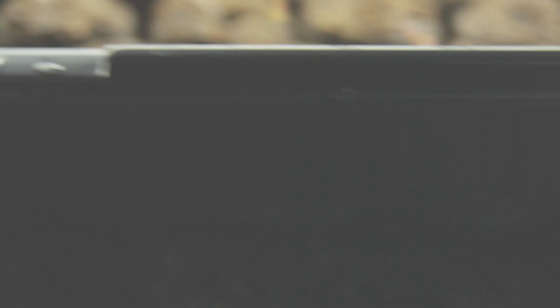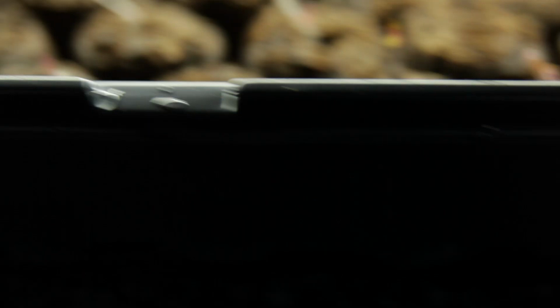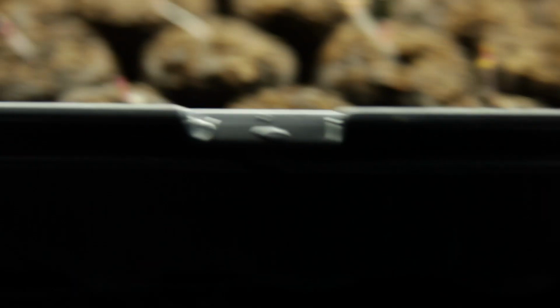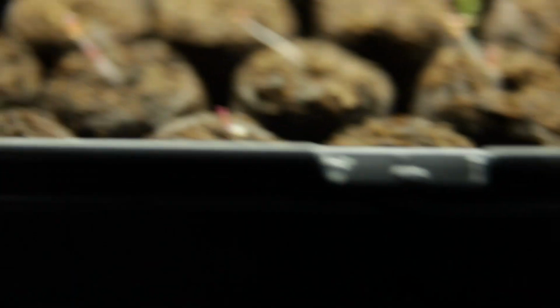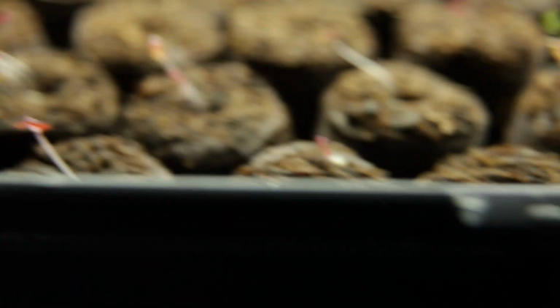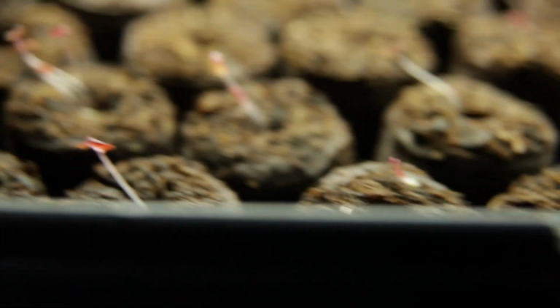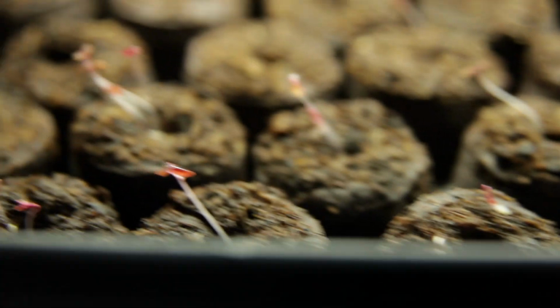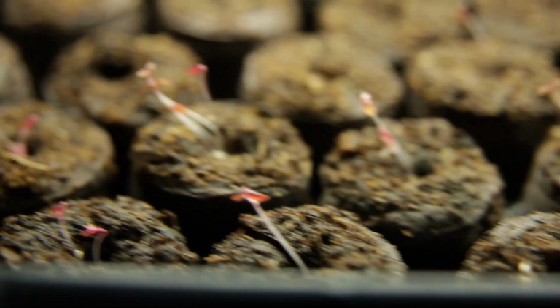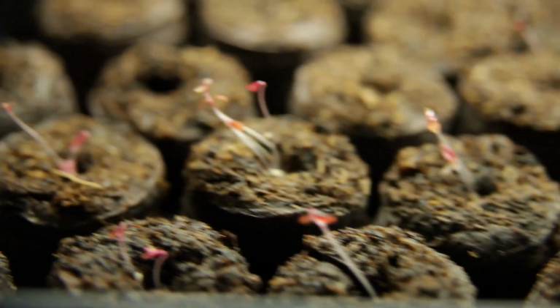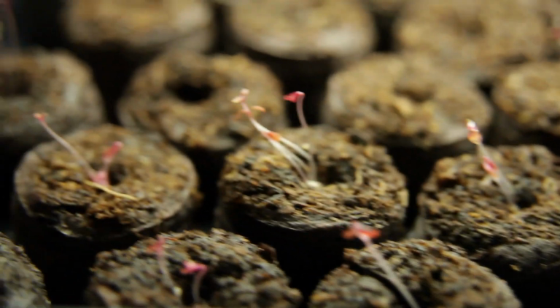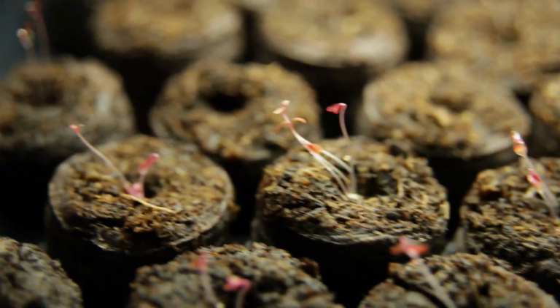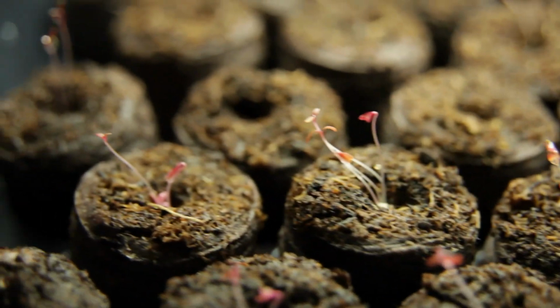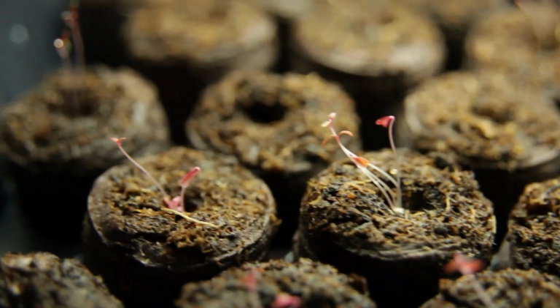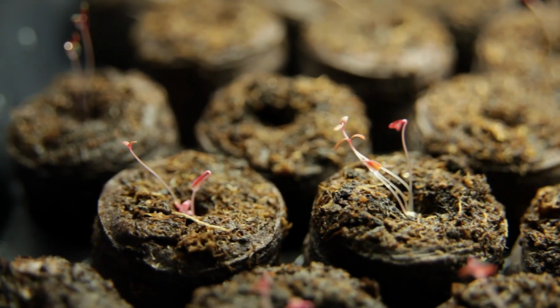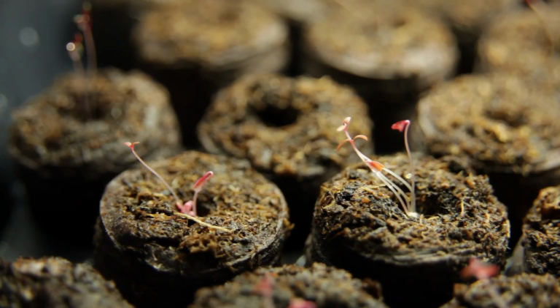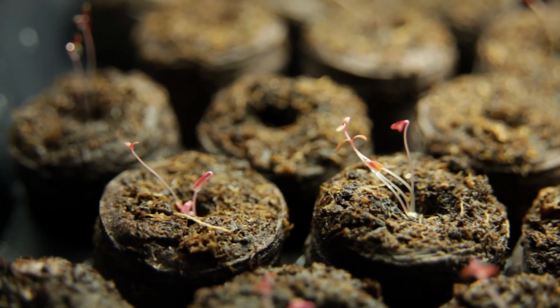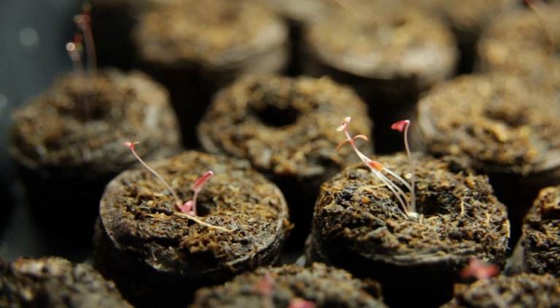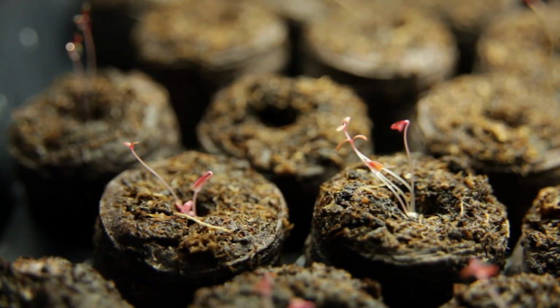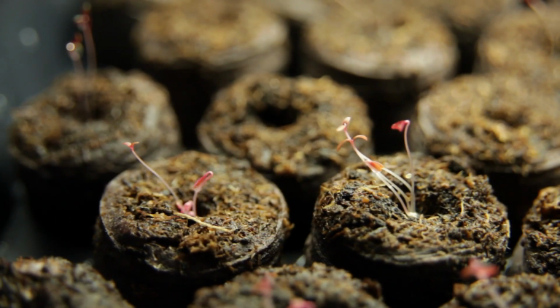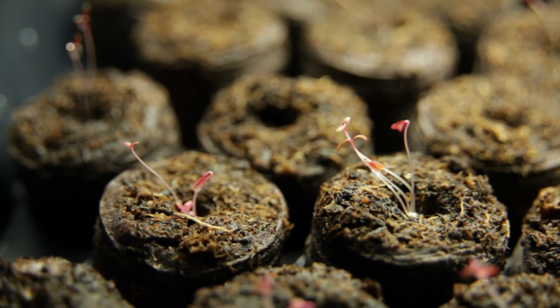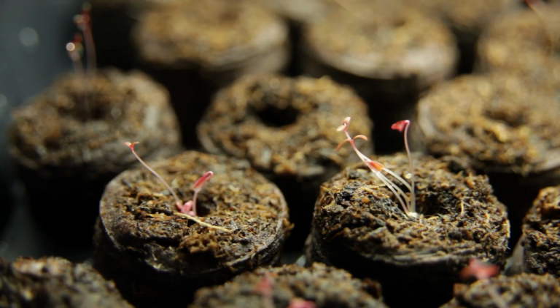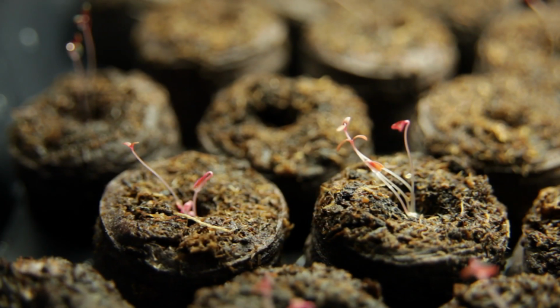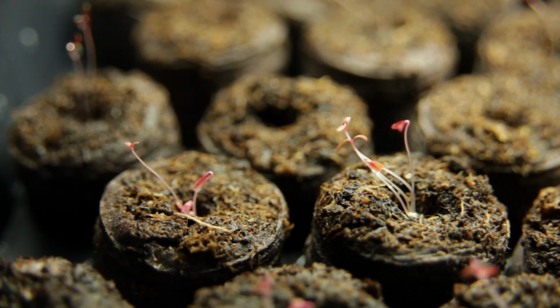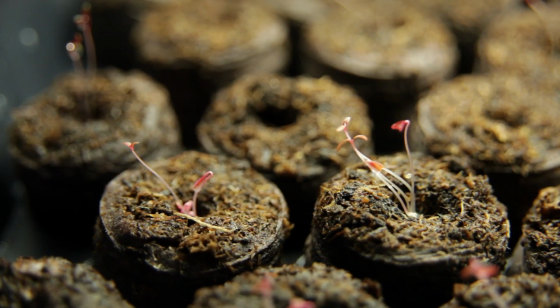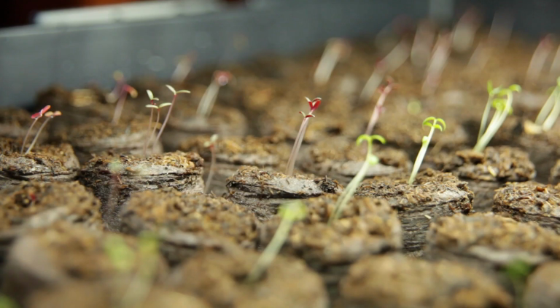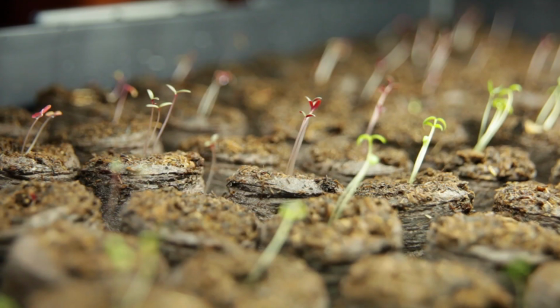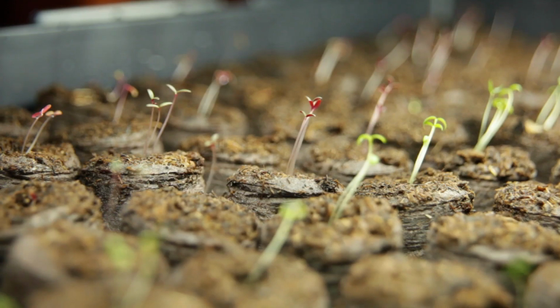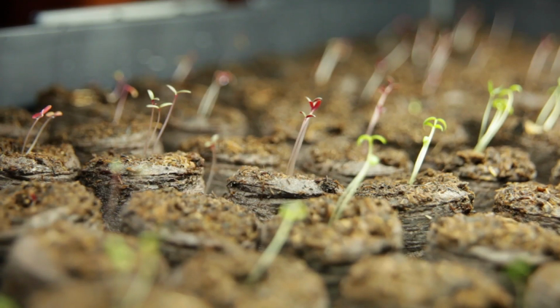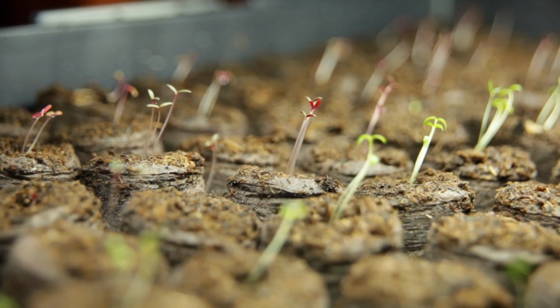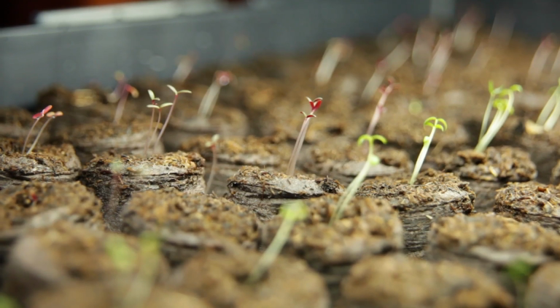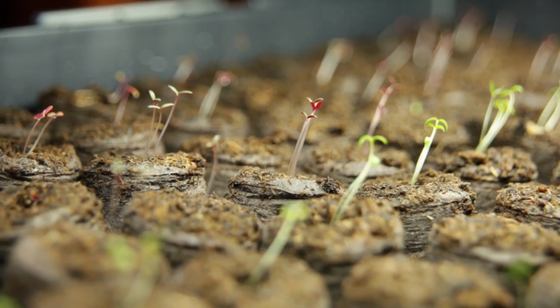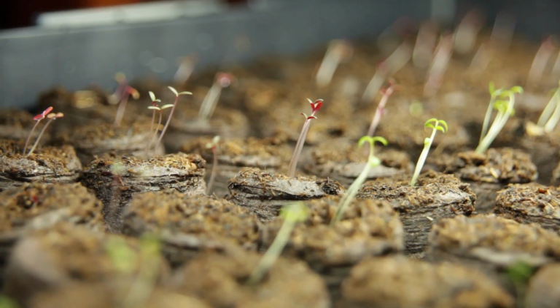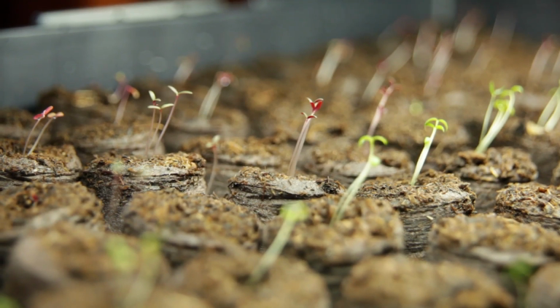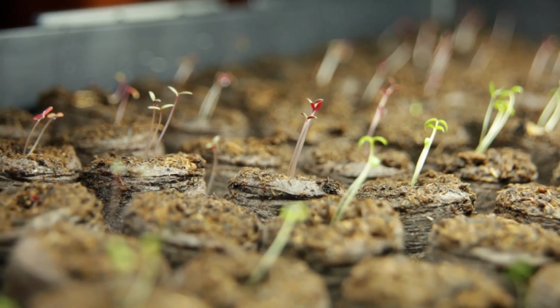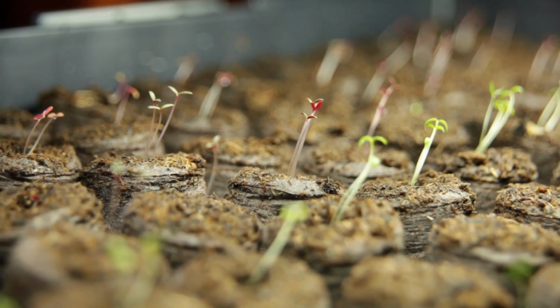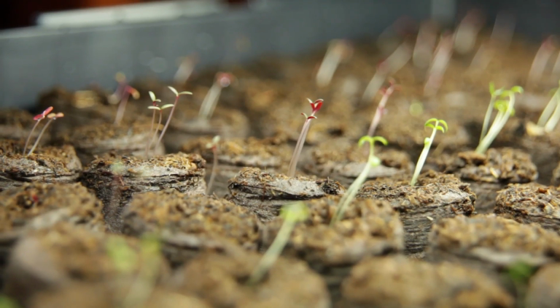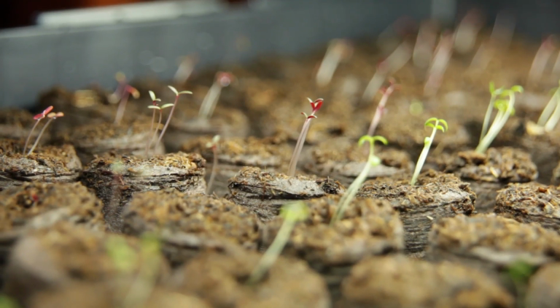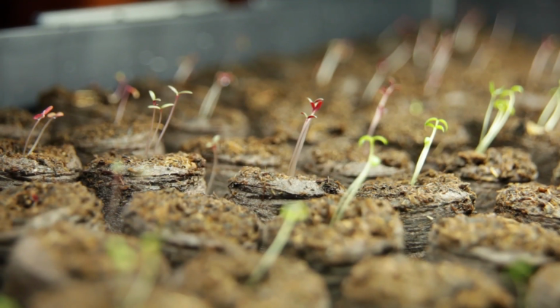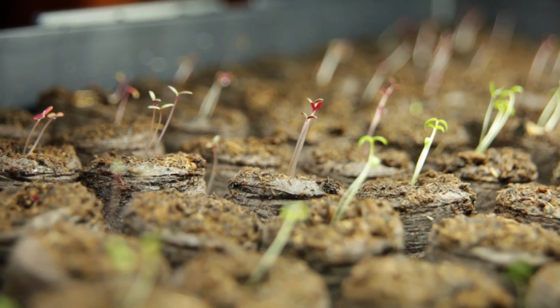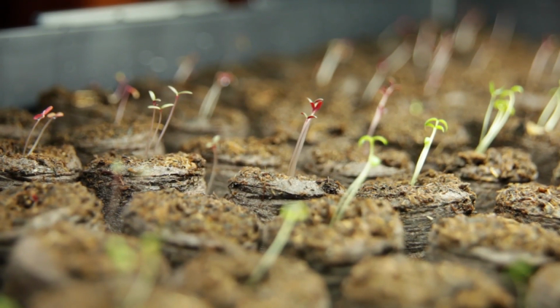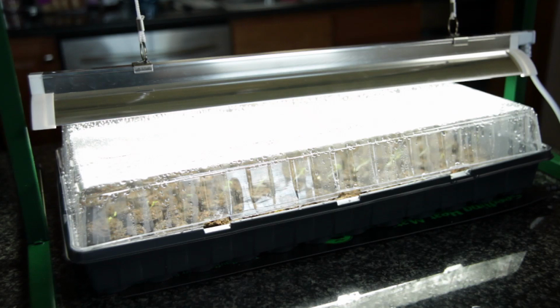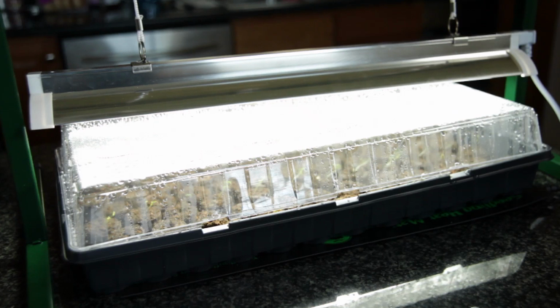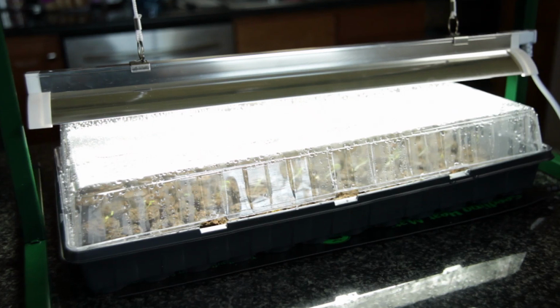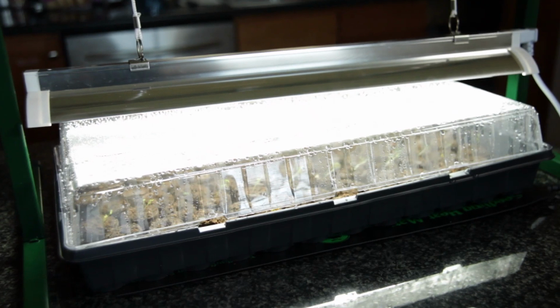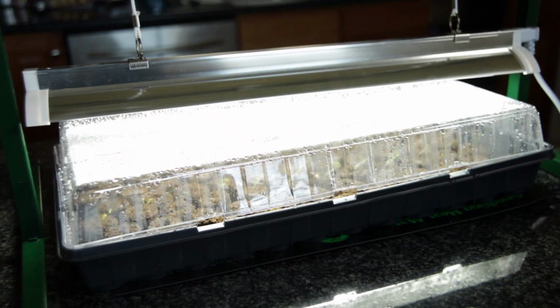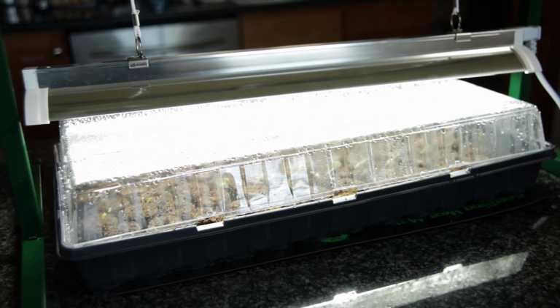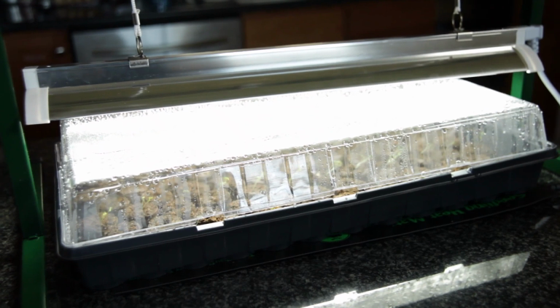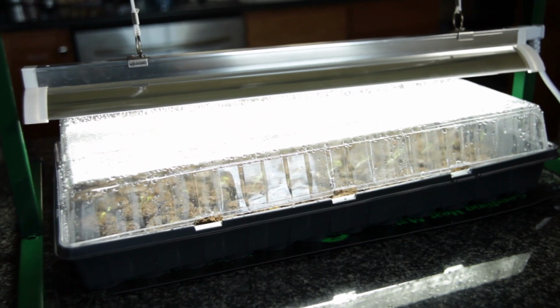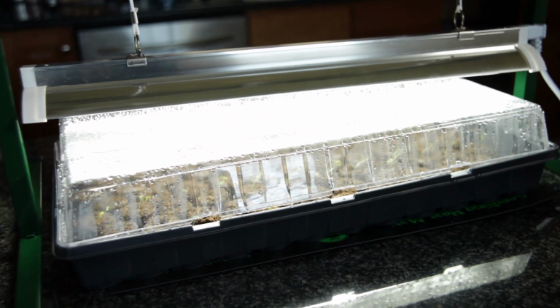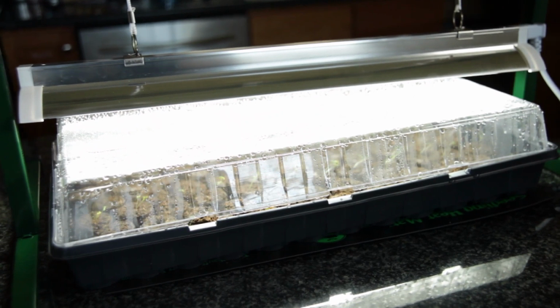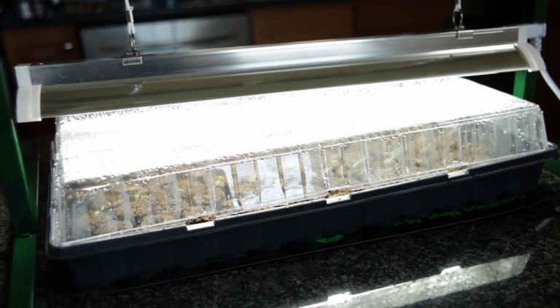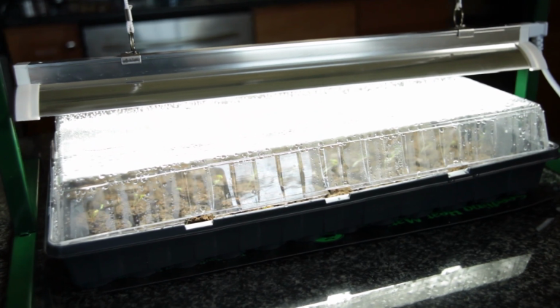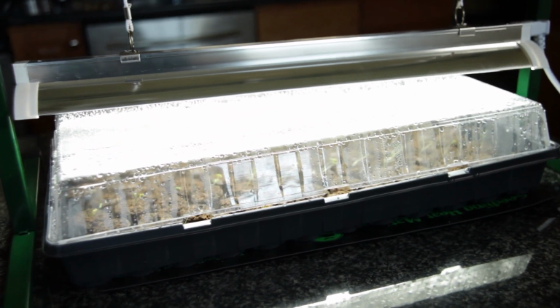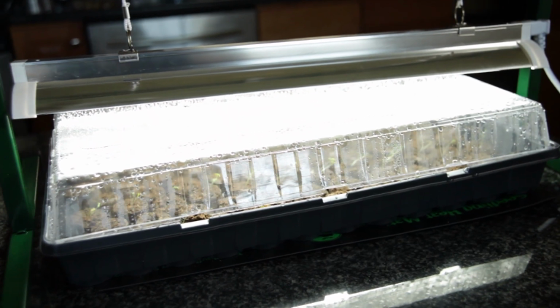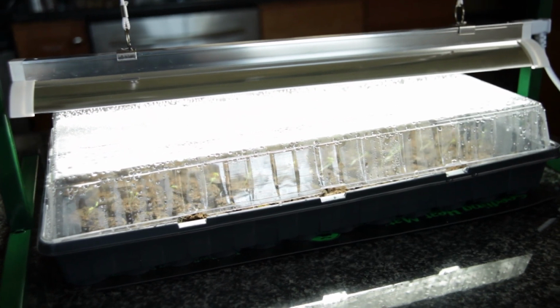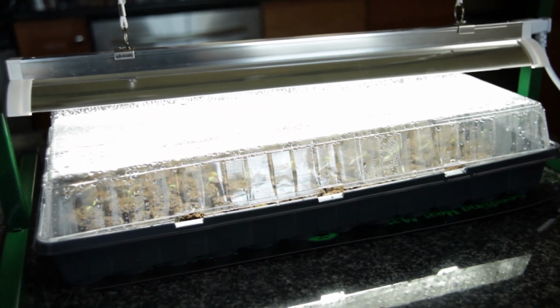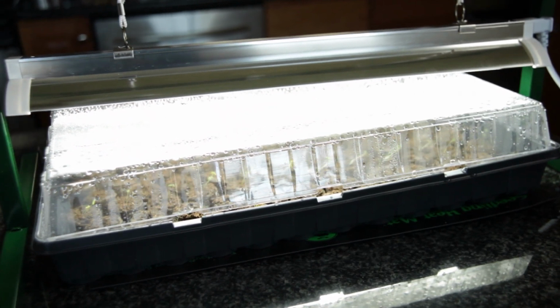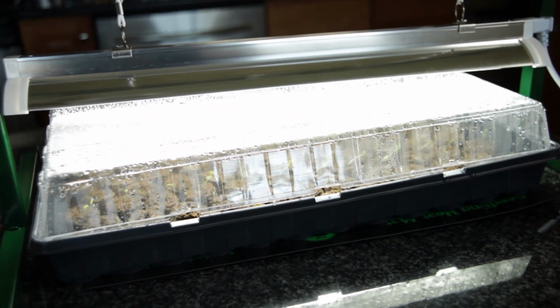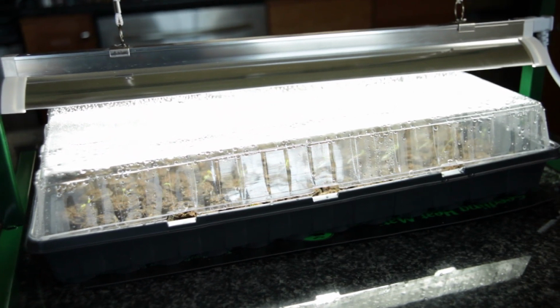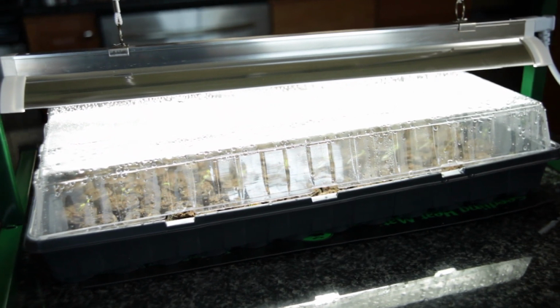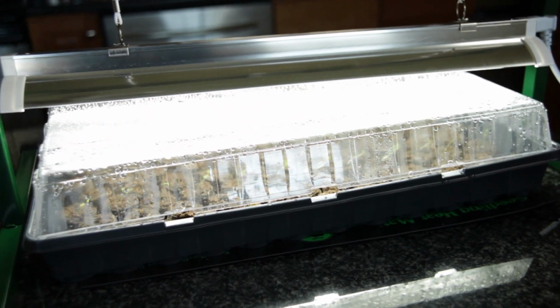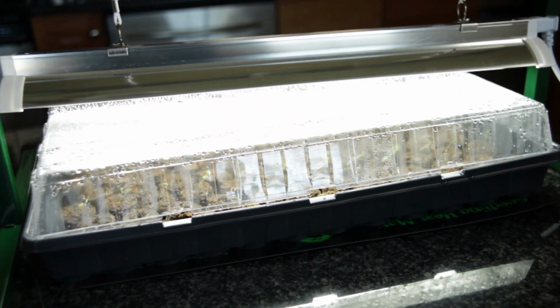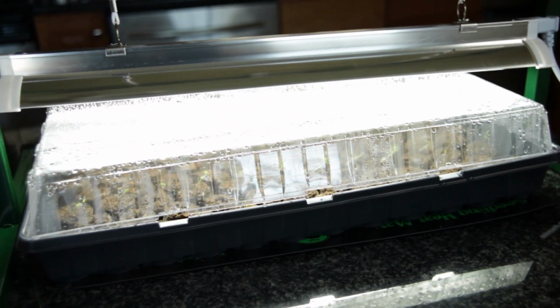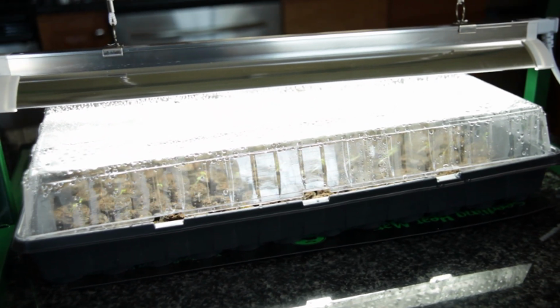It's been a little over a week and our seeds are starting to germinate, and it looks like this seed starting kit is going to work great.